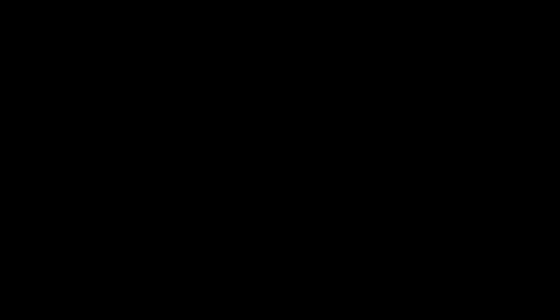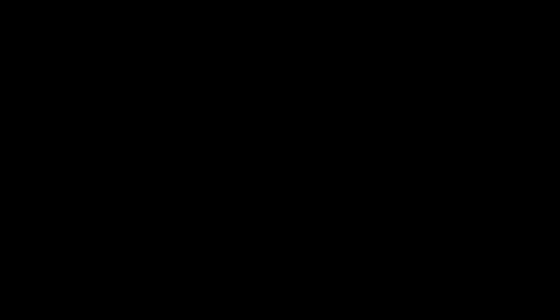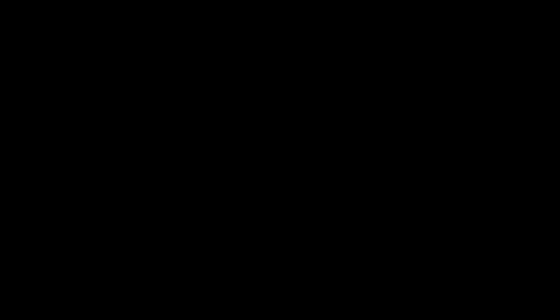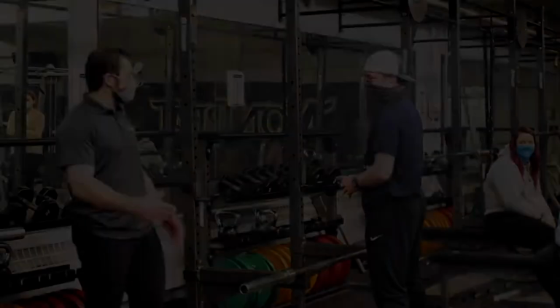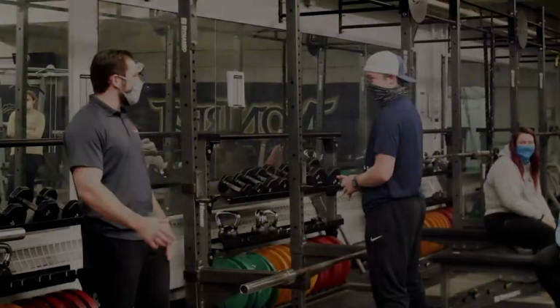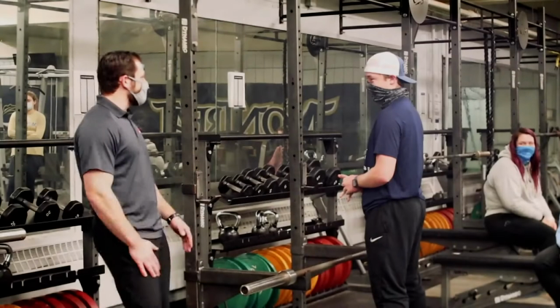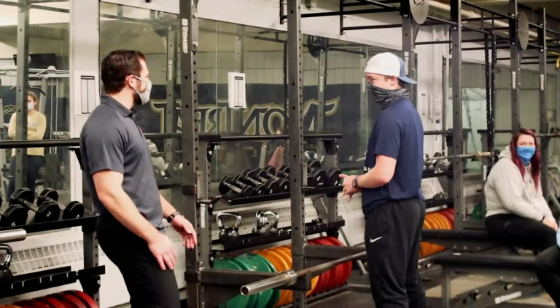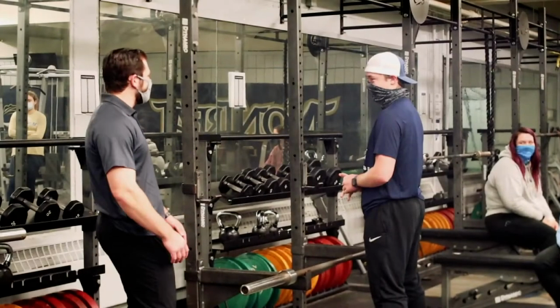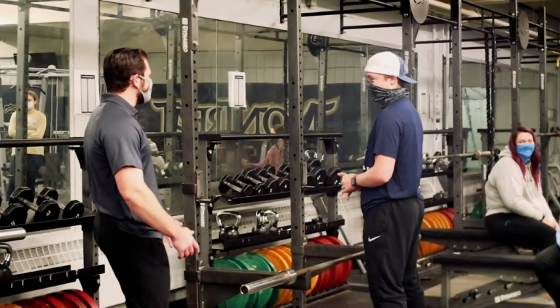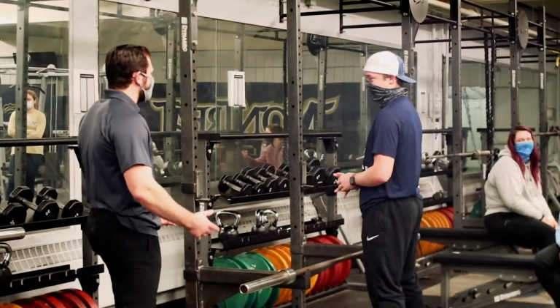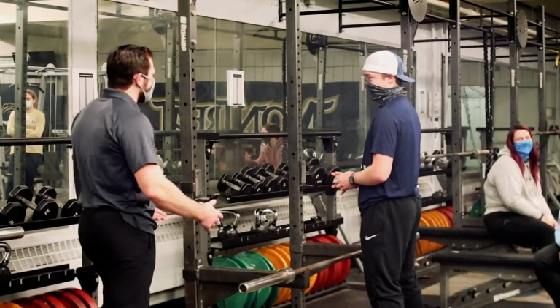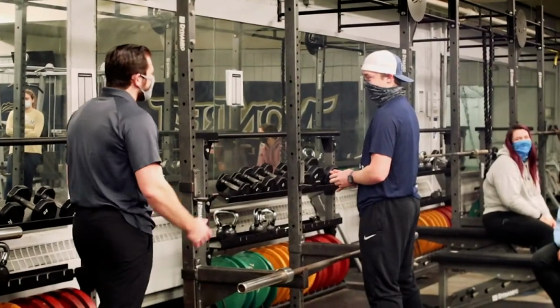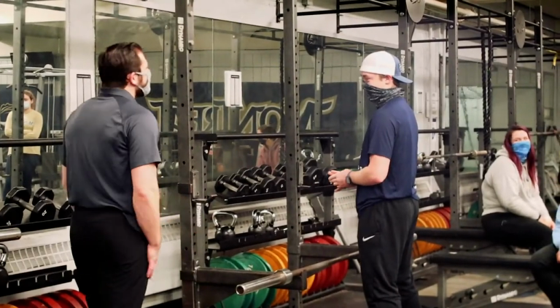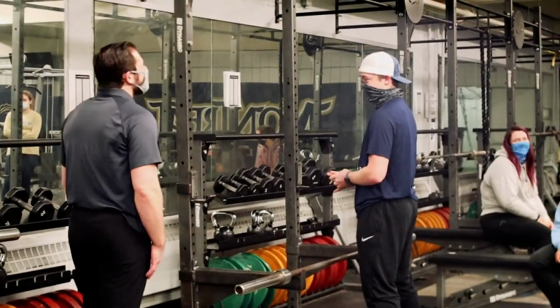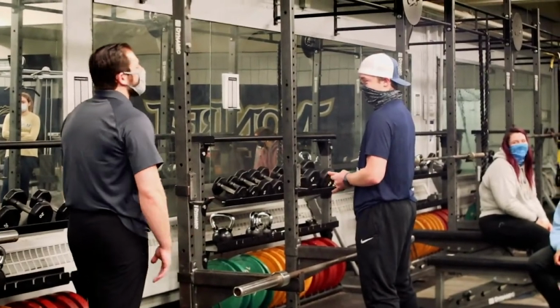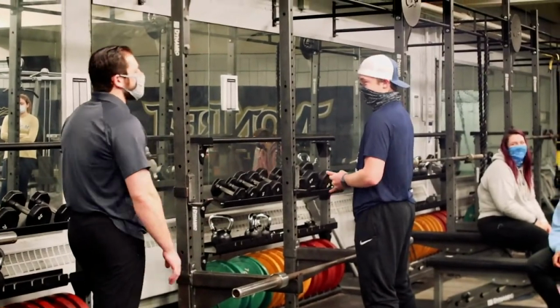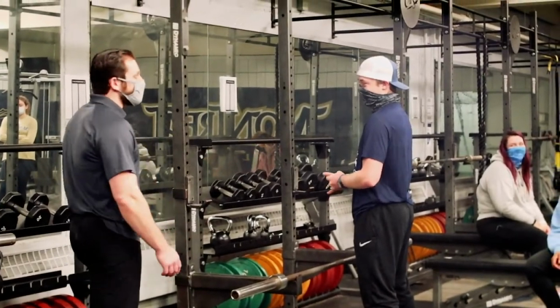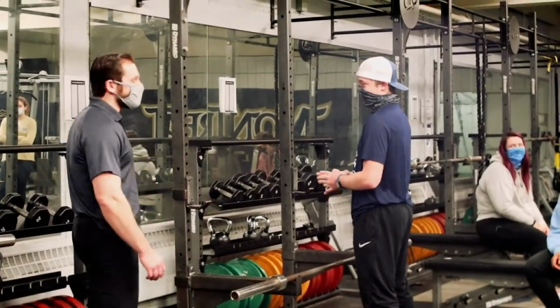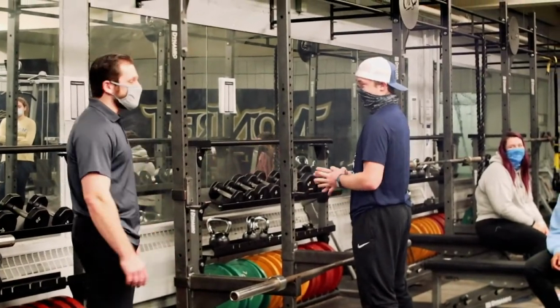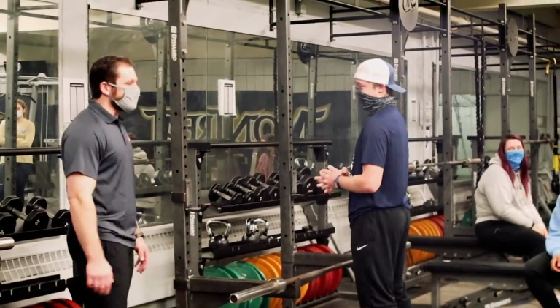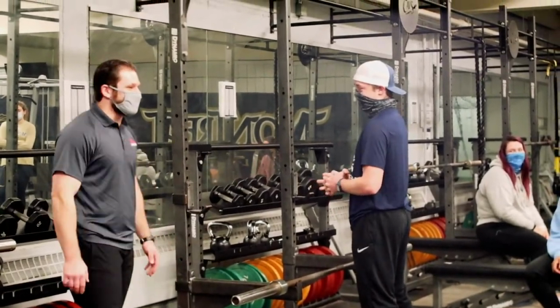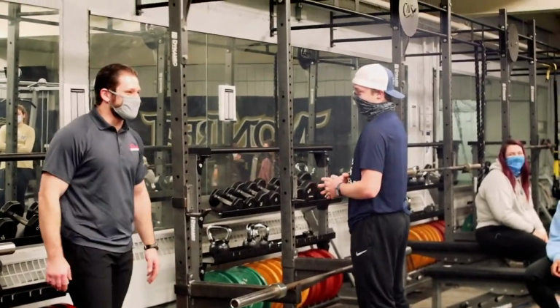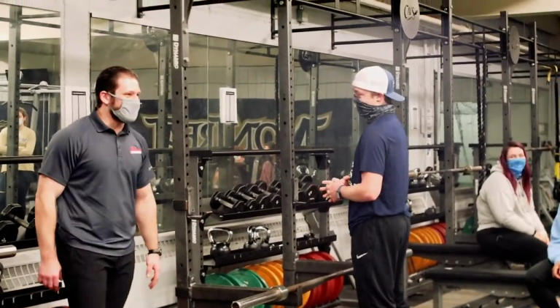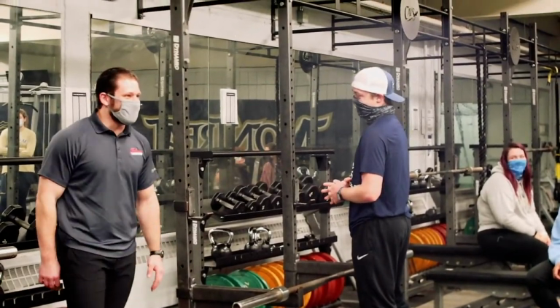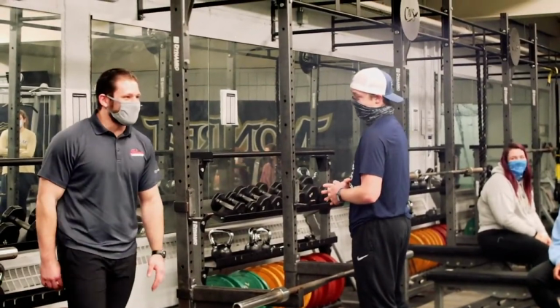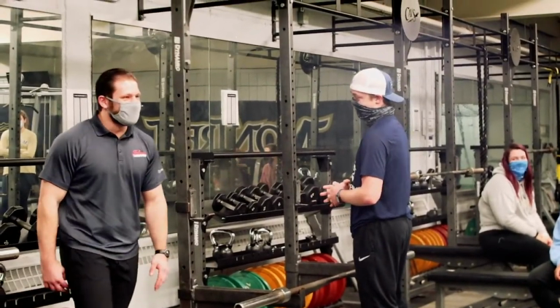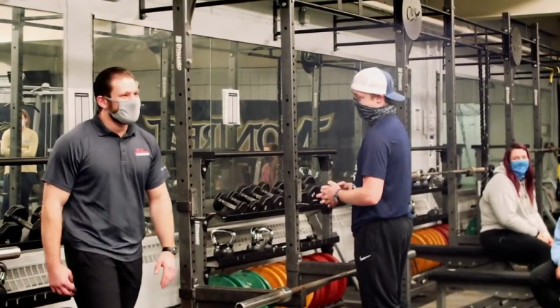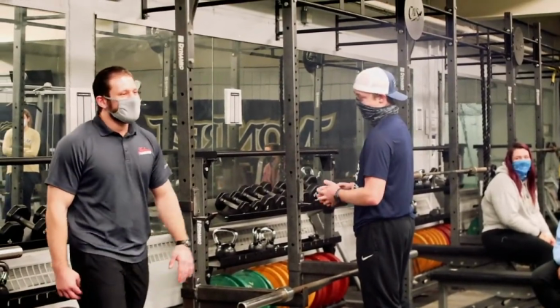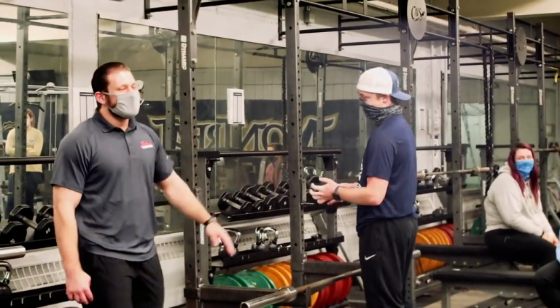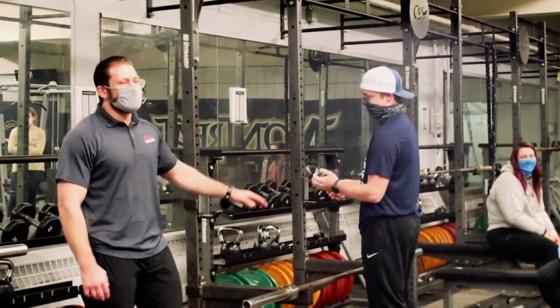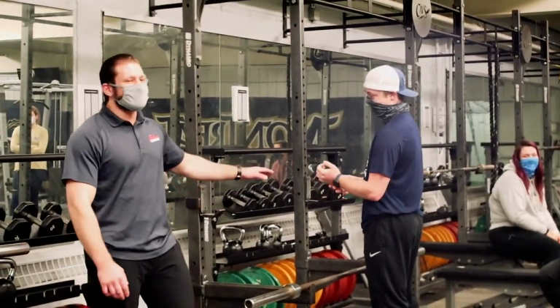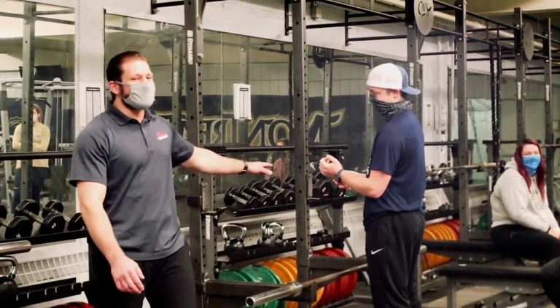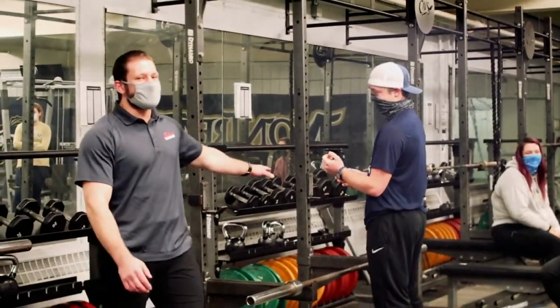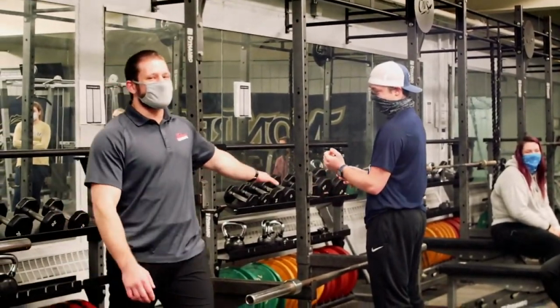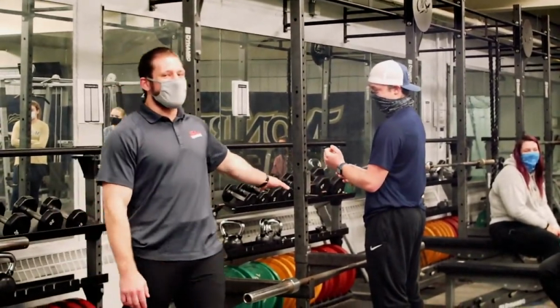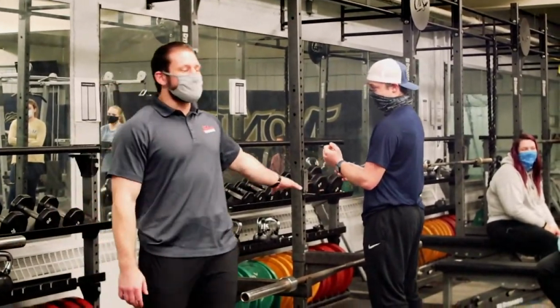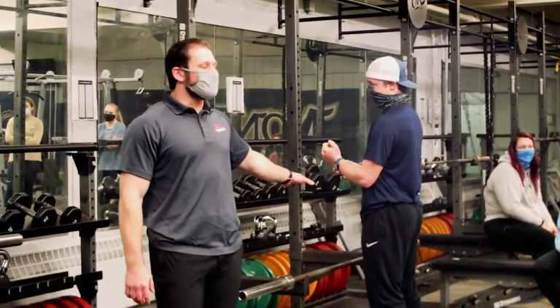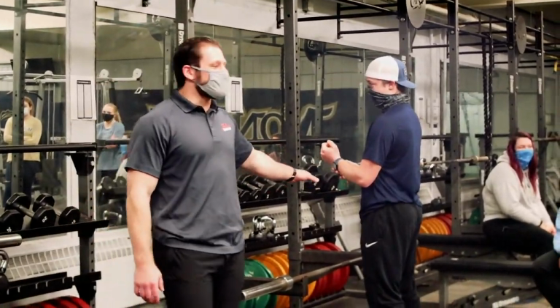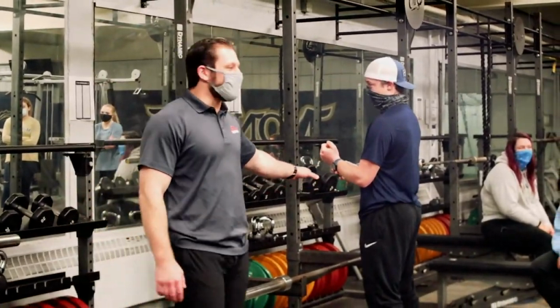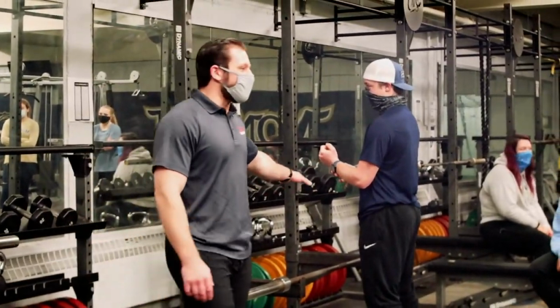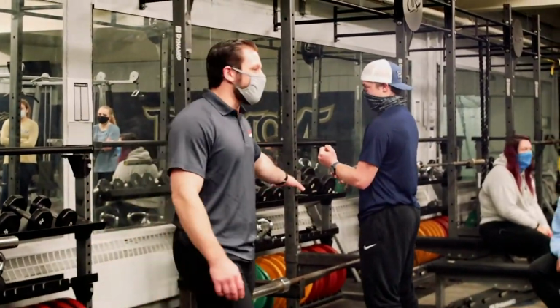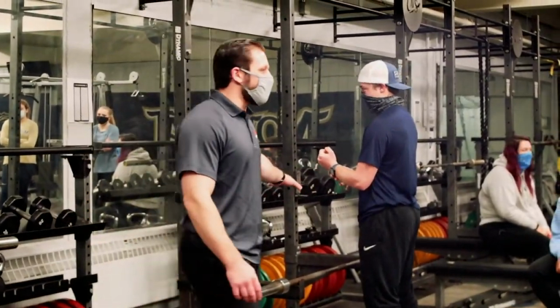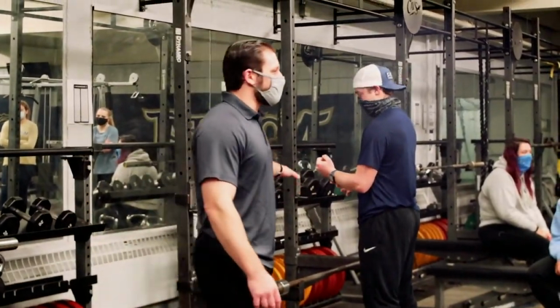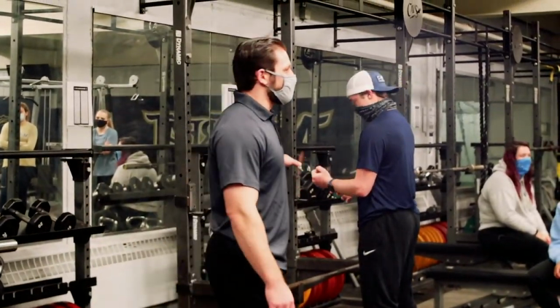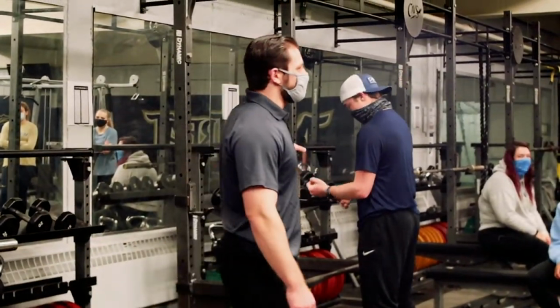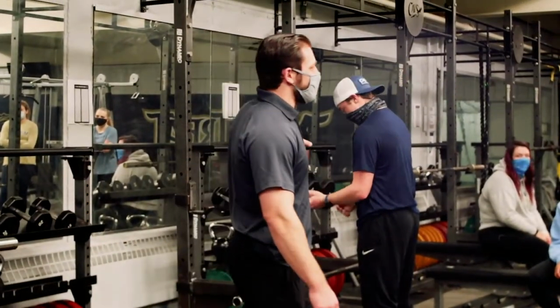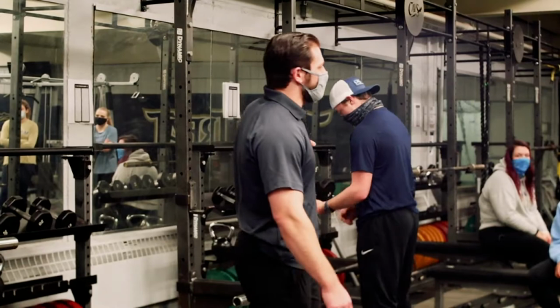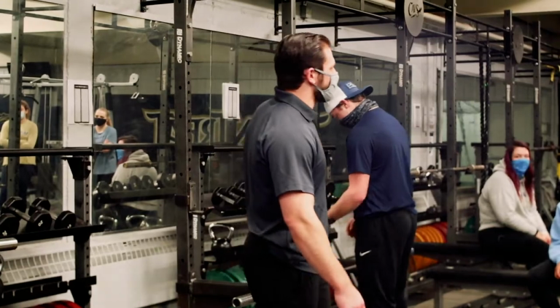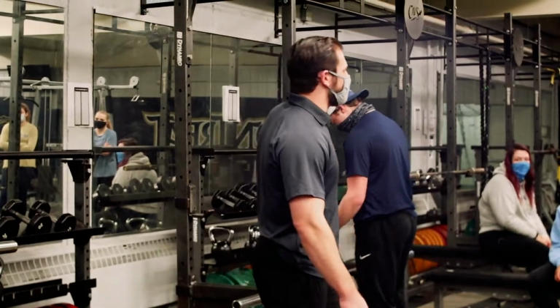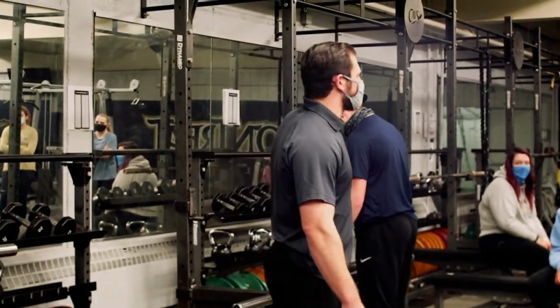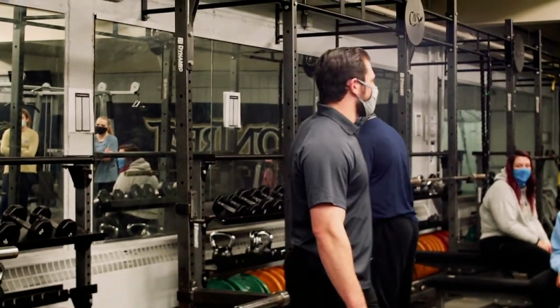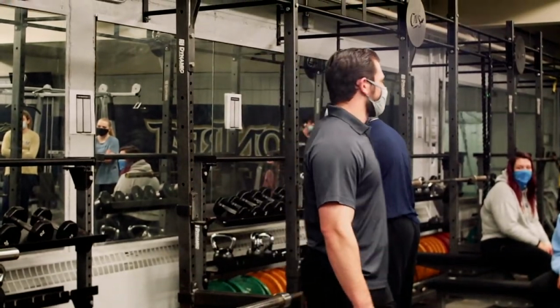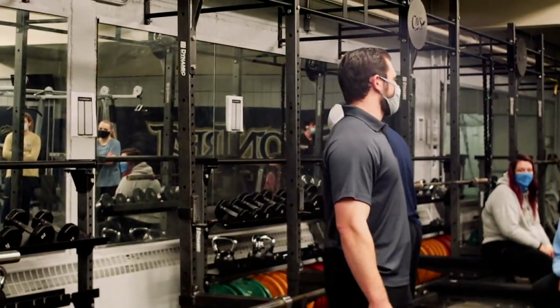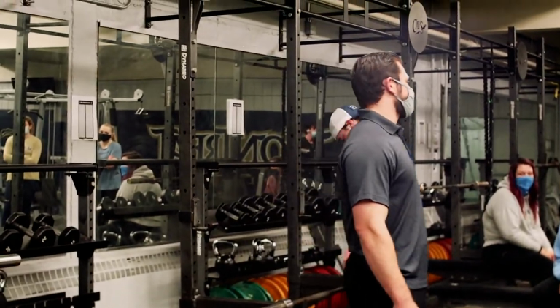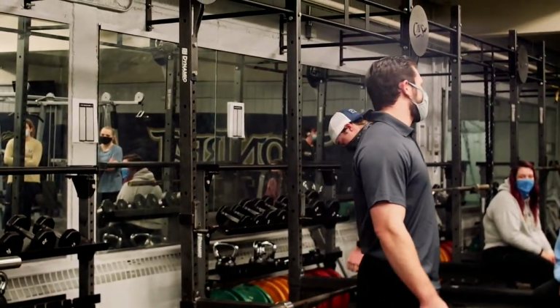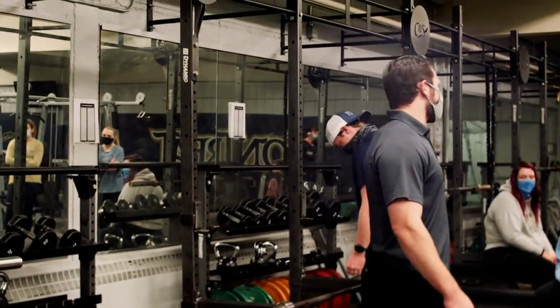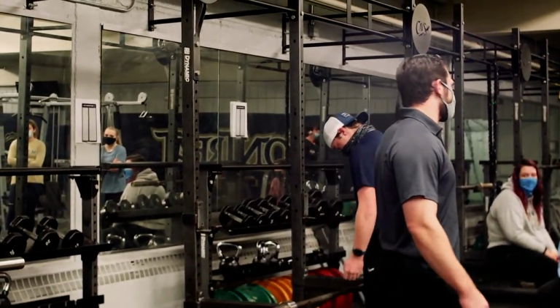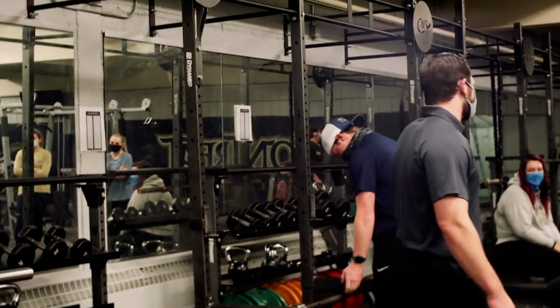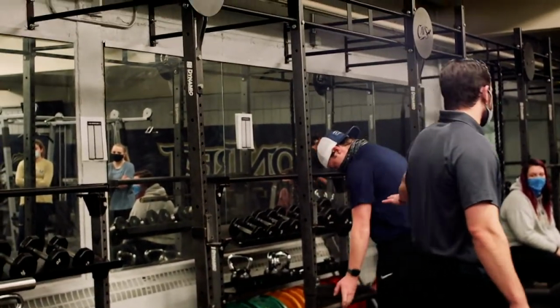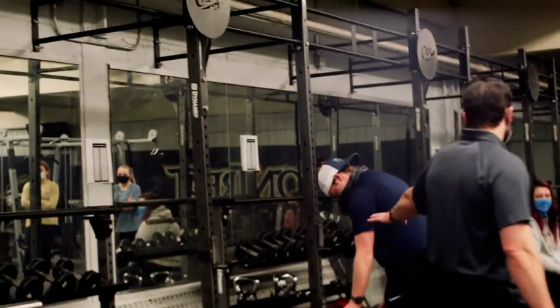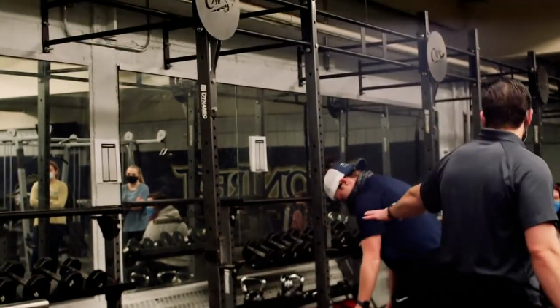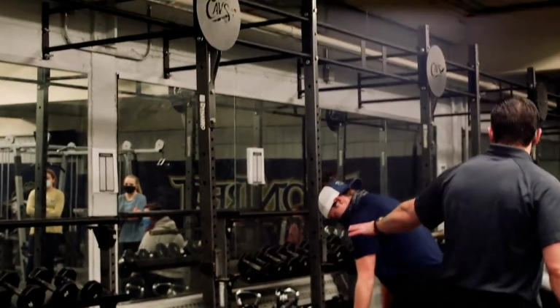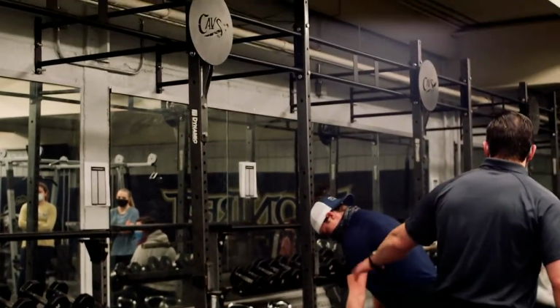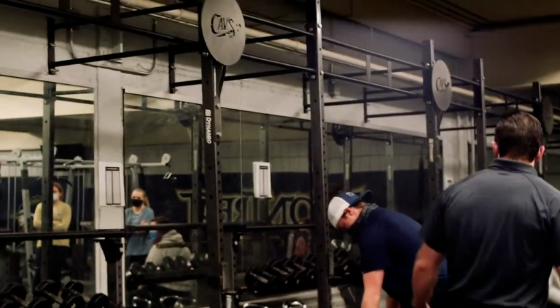I talked about the names and I did it. What Chris is going to do, he's going to grab the bar with his hands back, shoulder width apart.